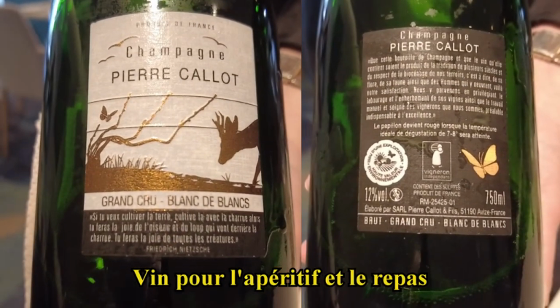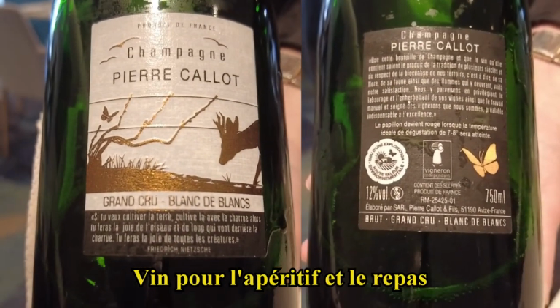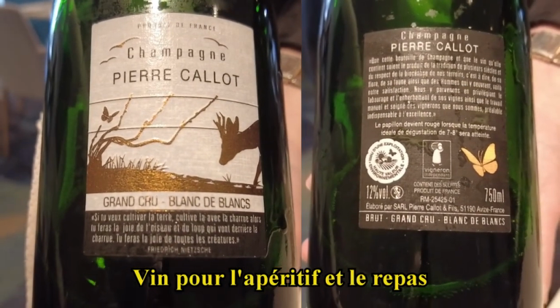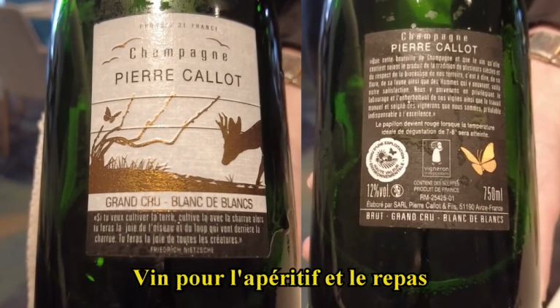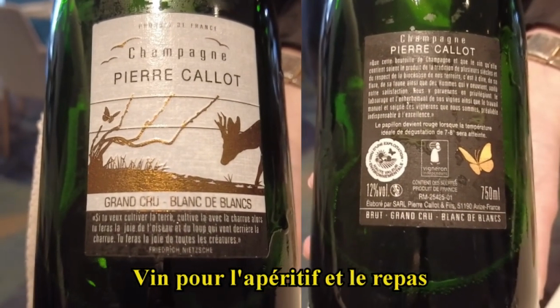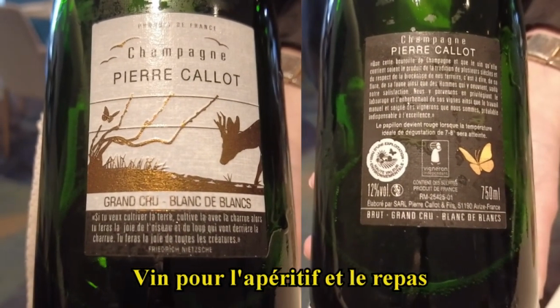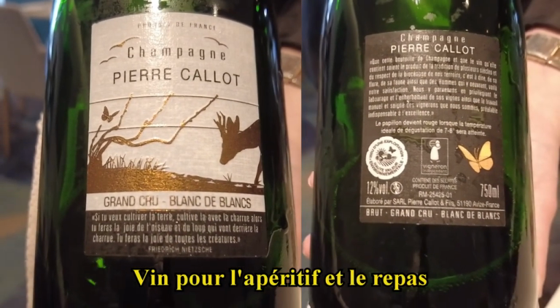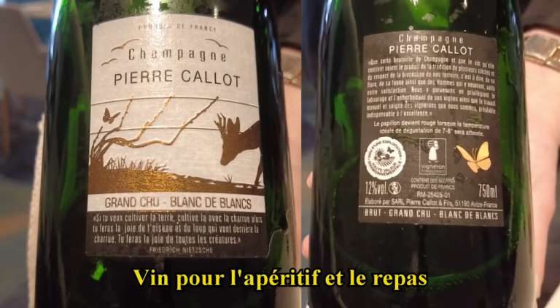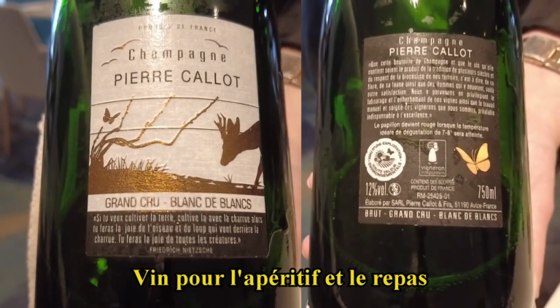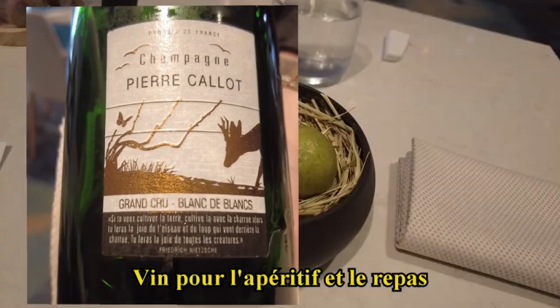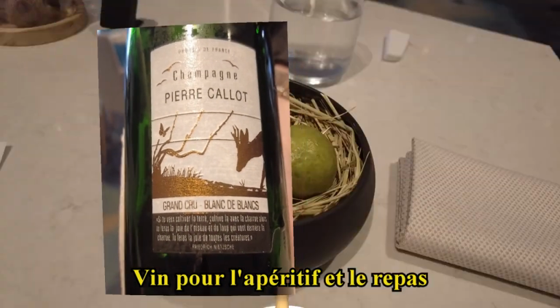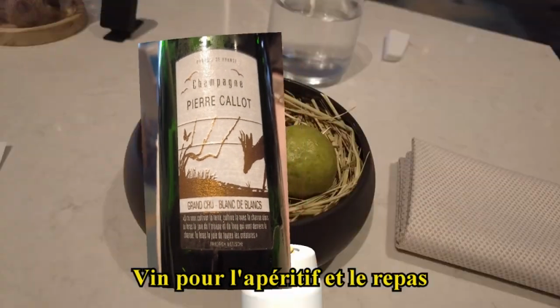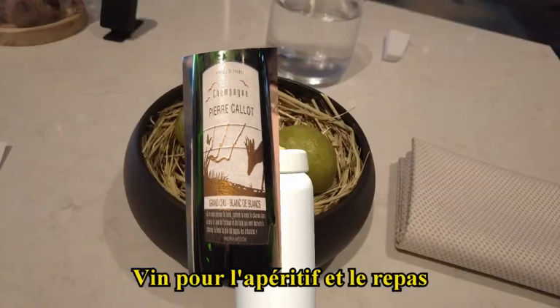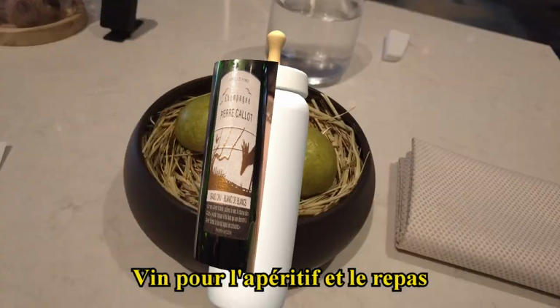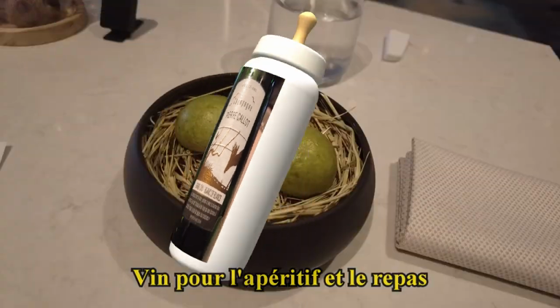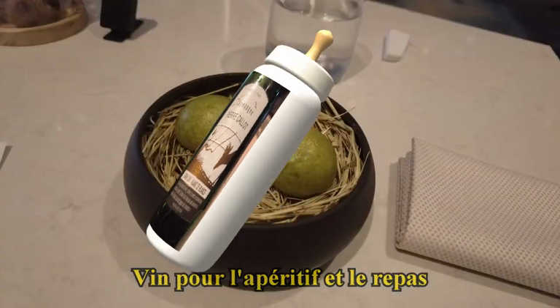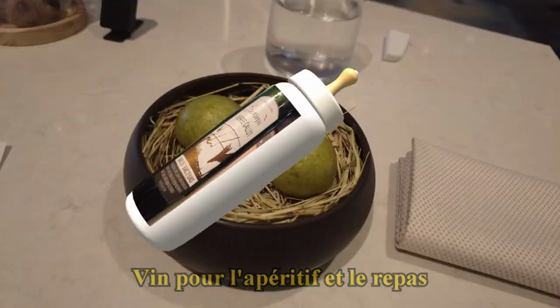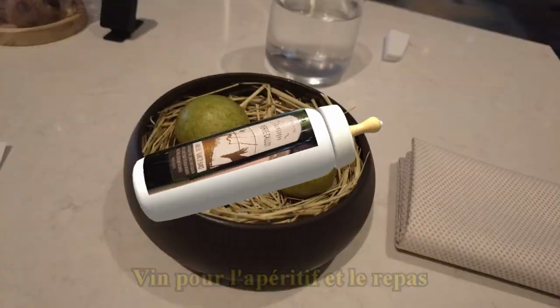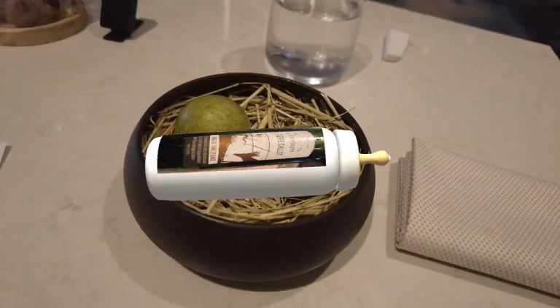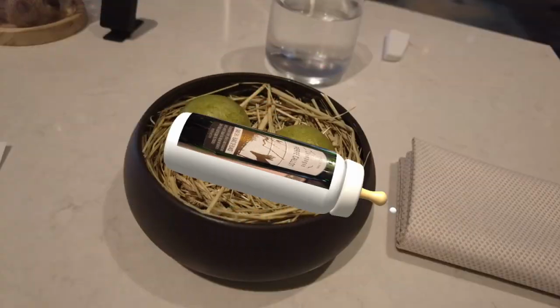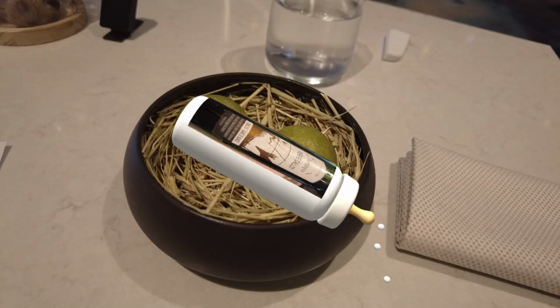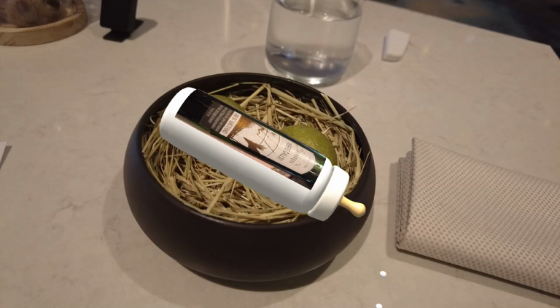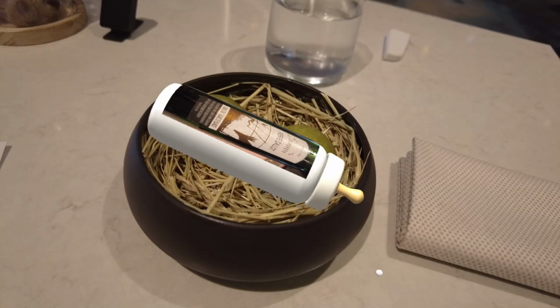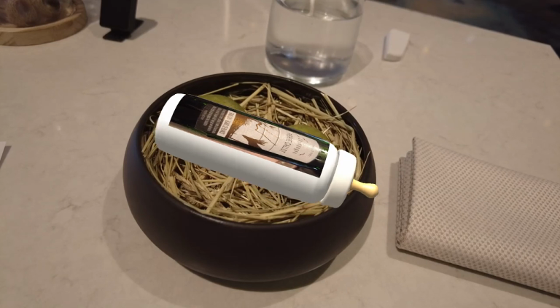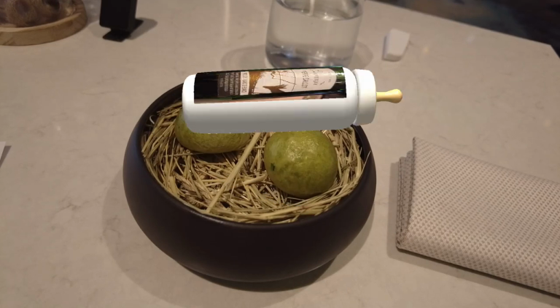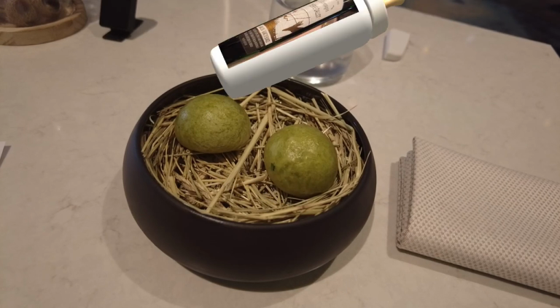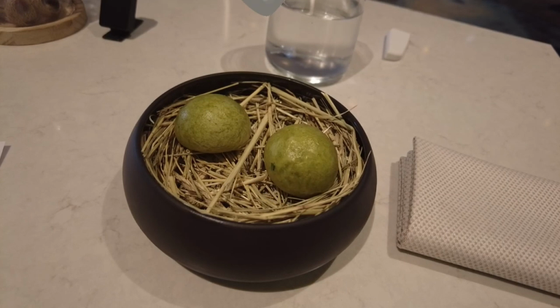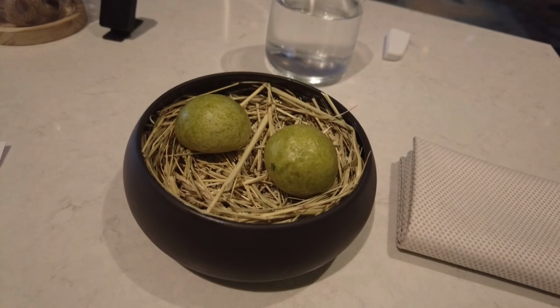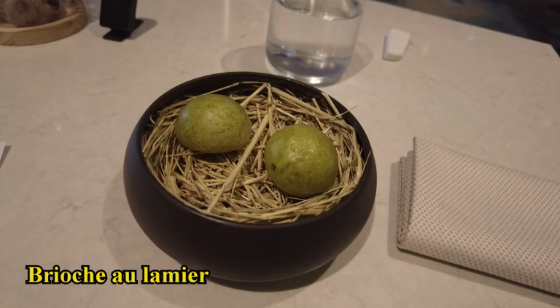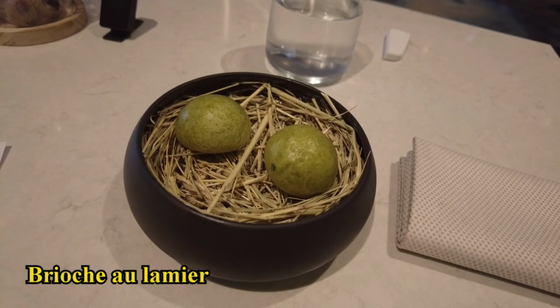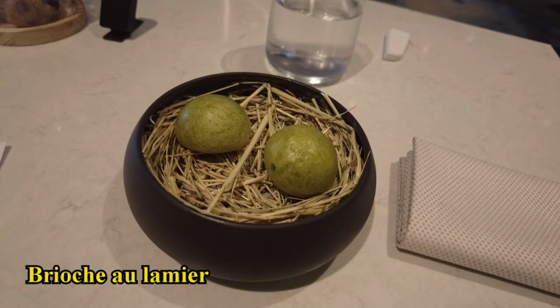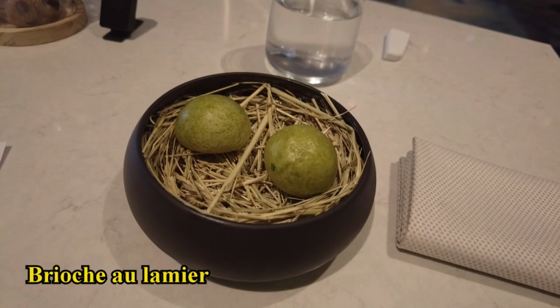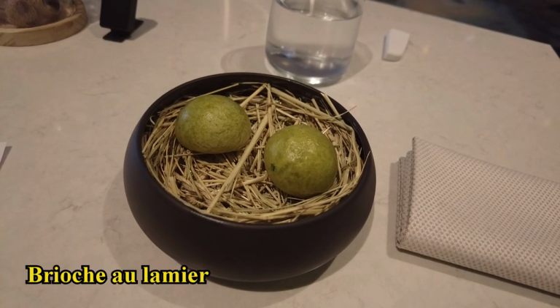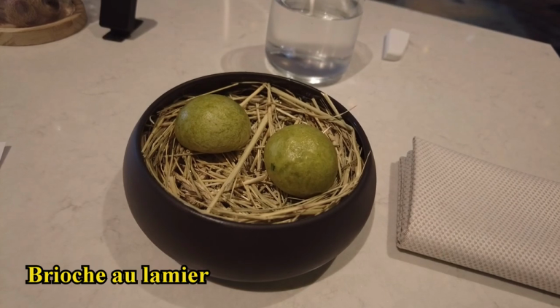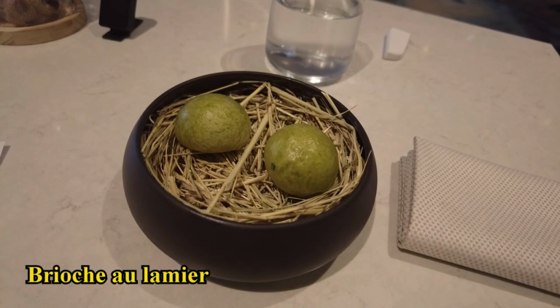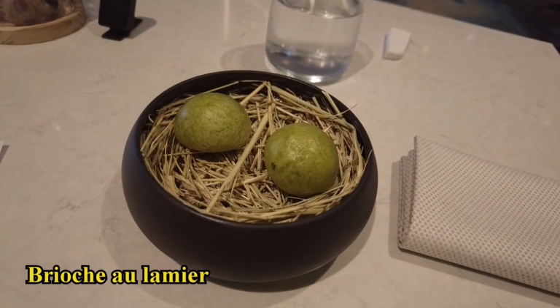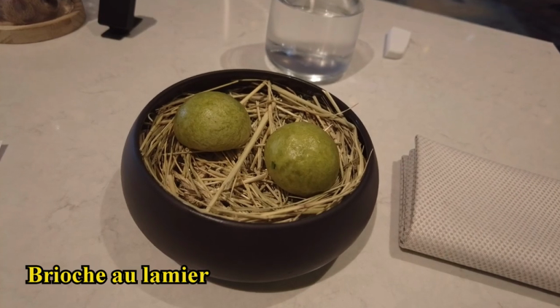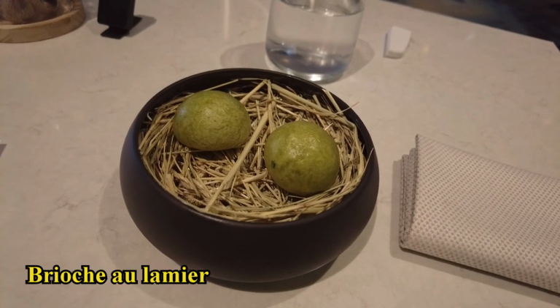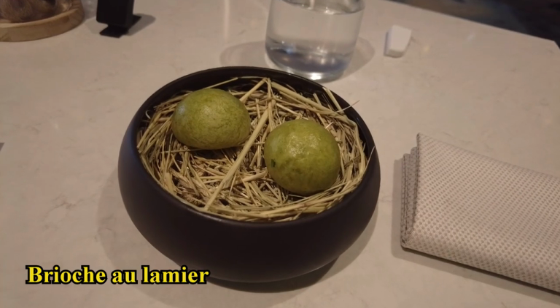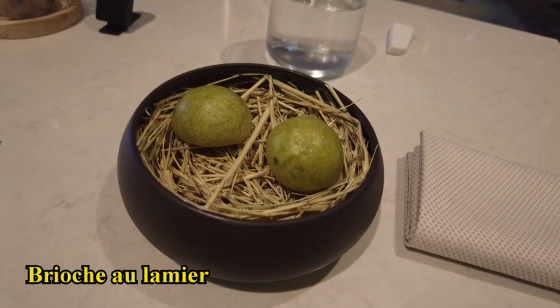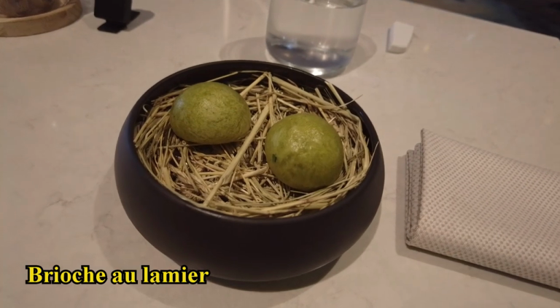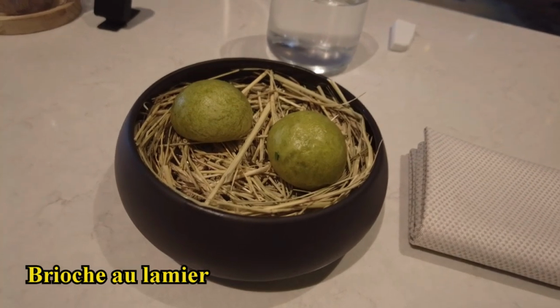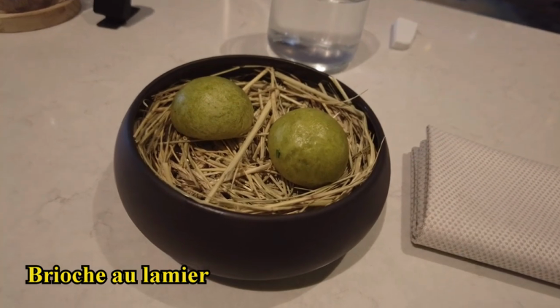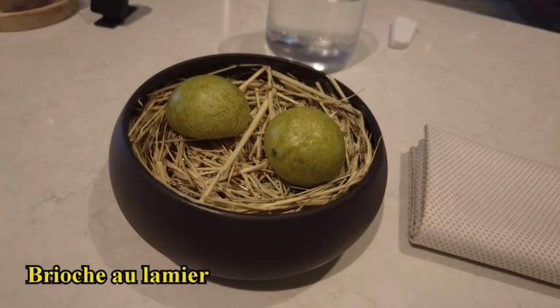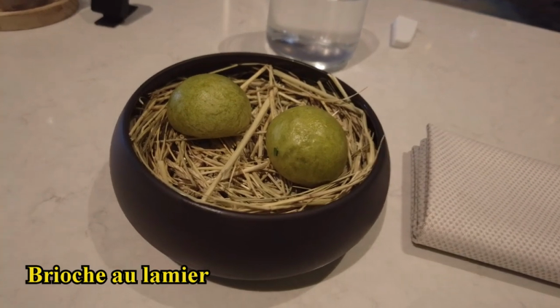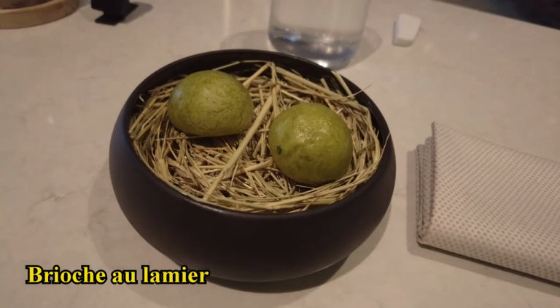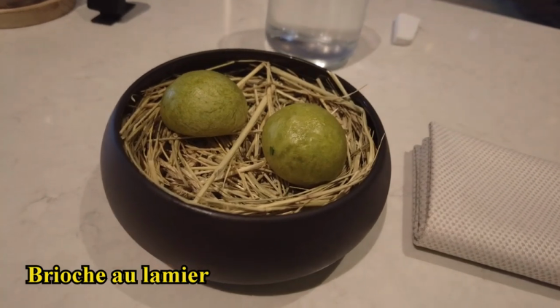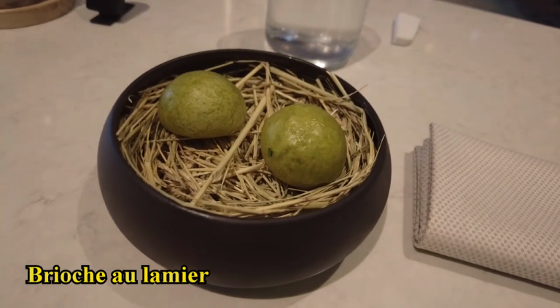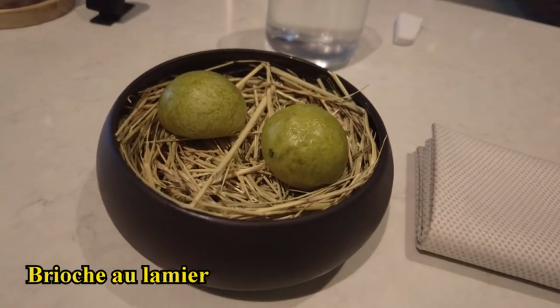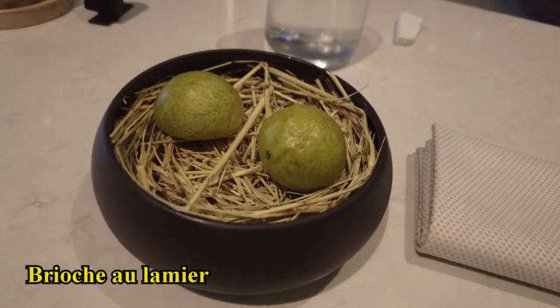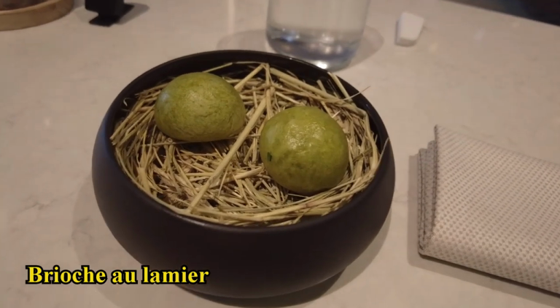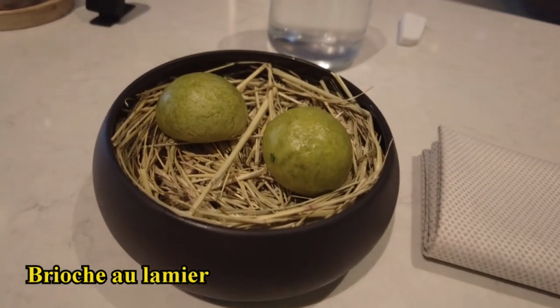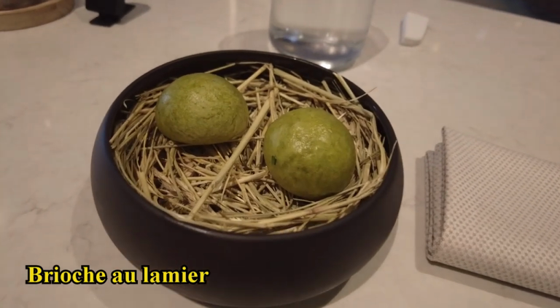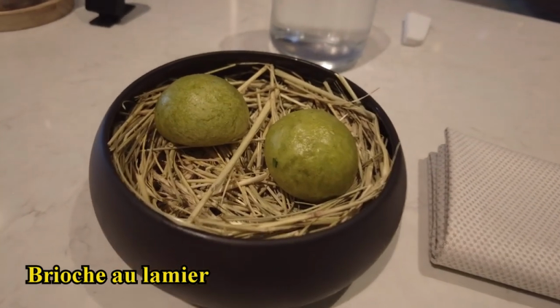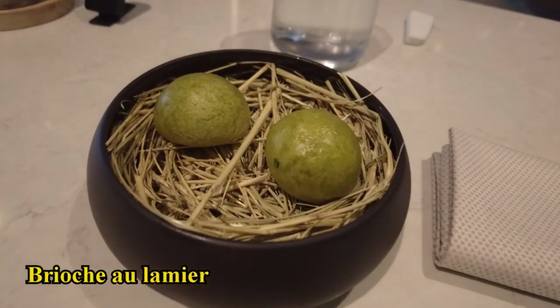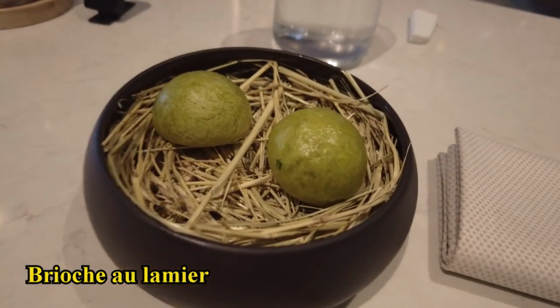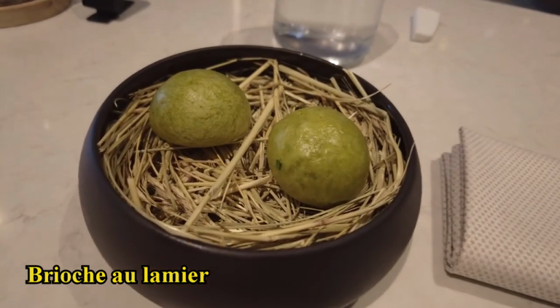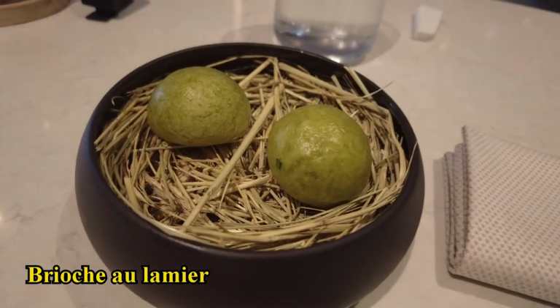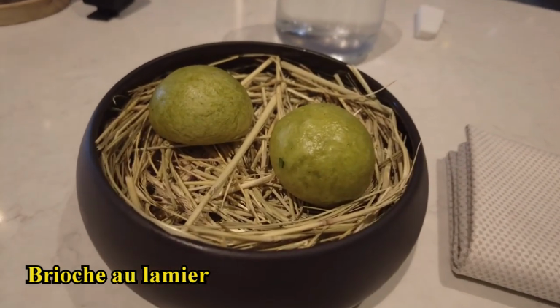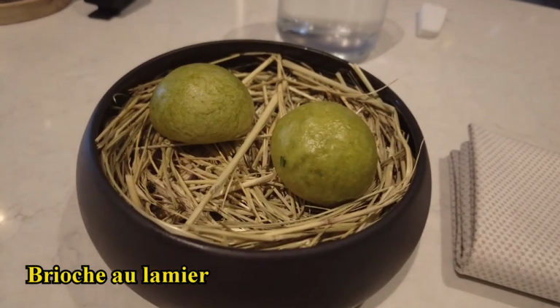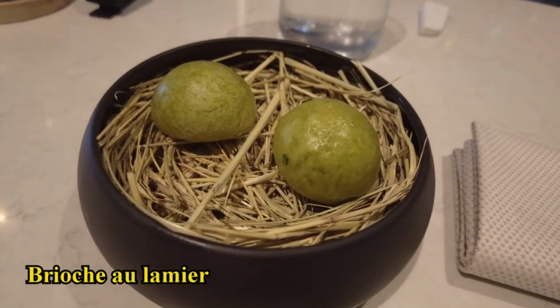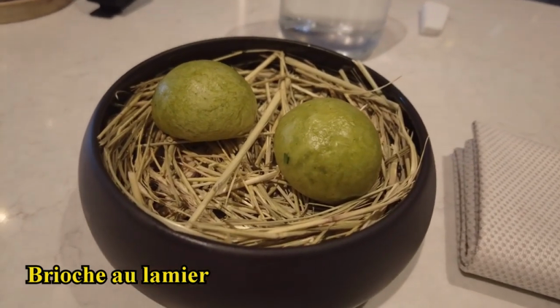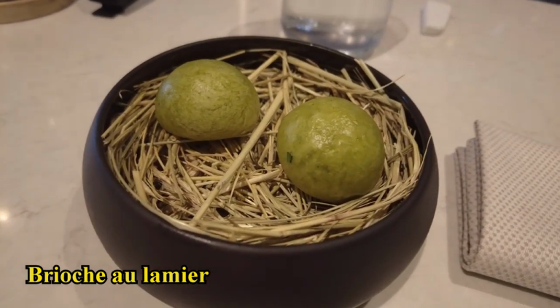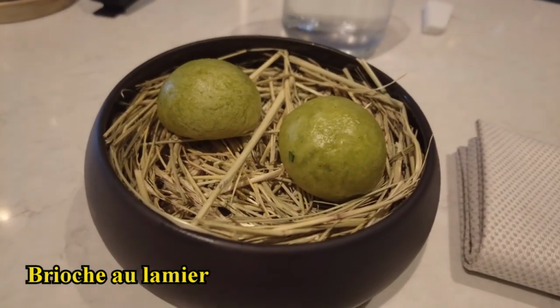Welcome to the brioche au lanier, which is a plant from the family of Holort.